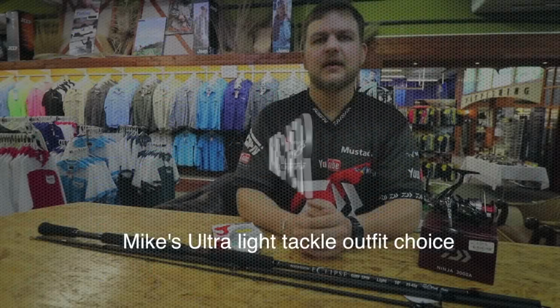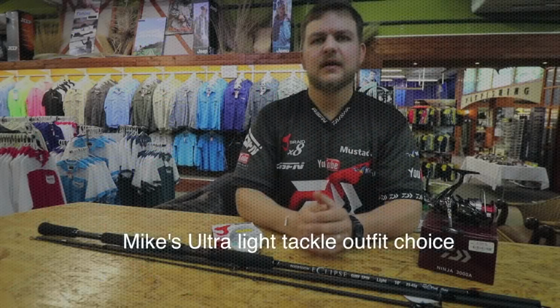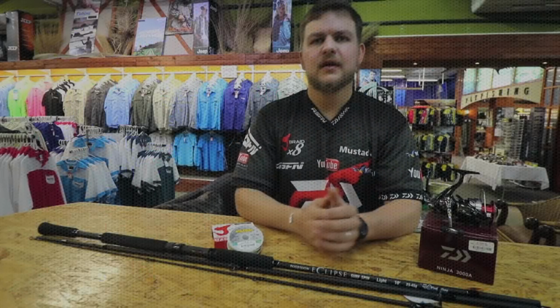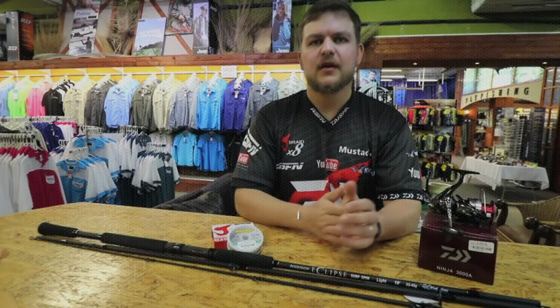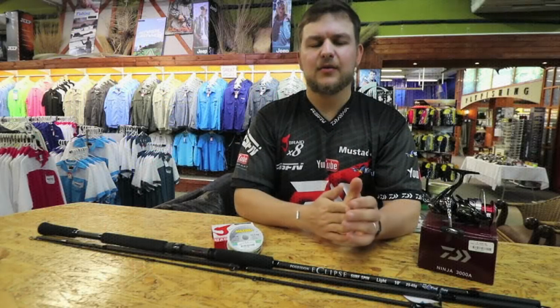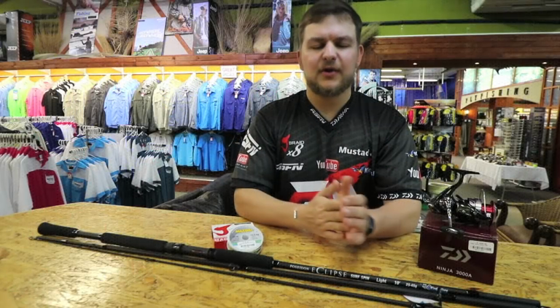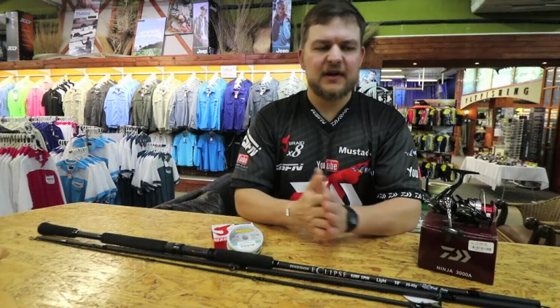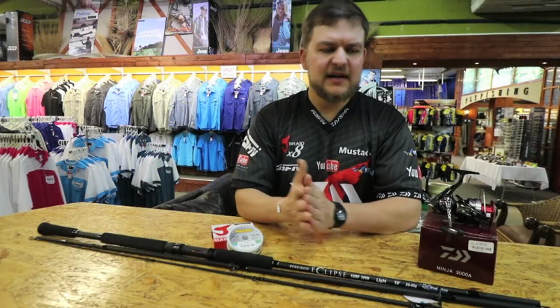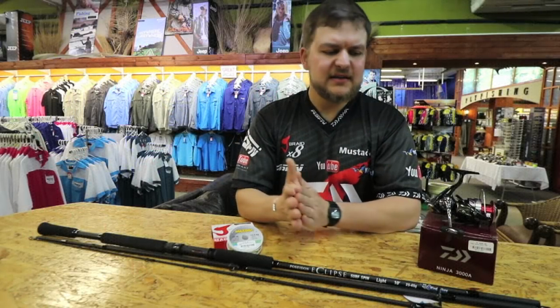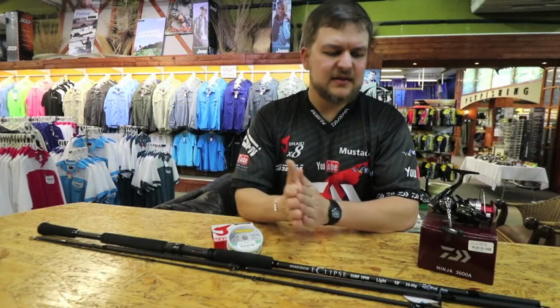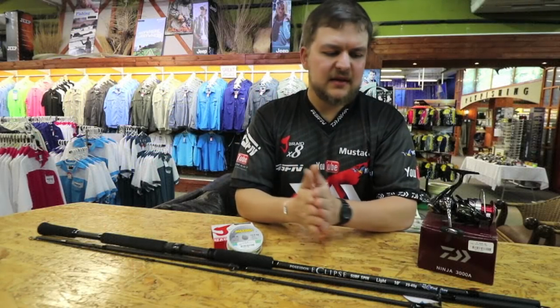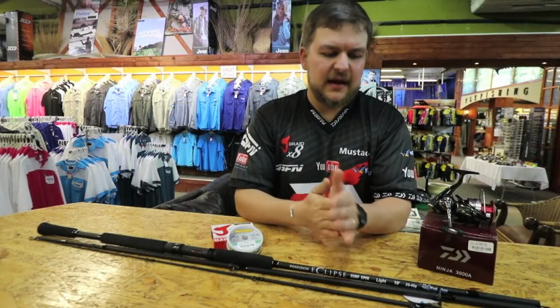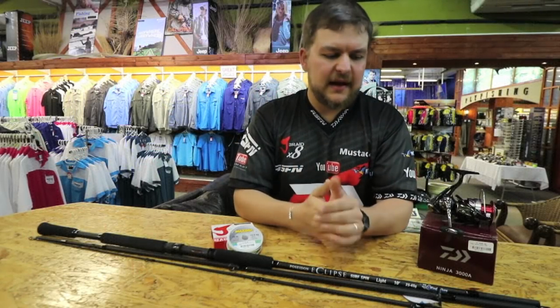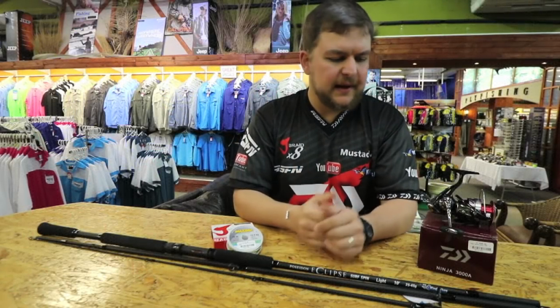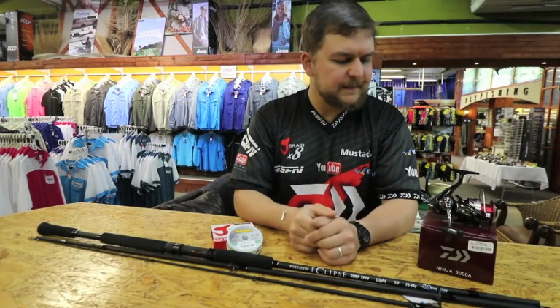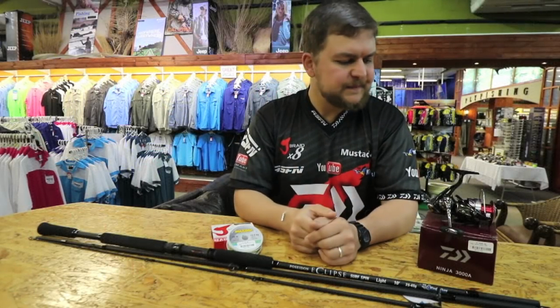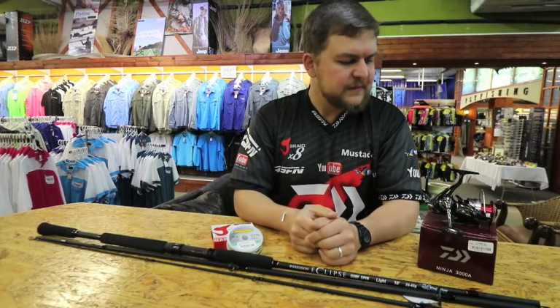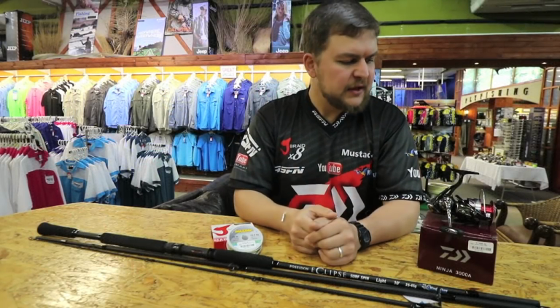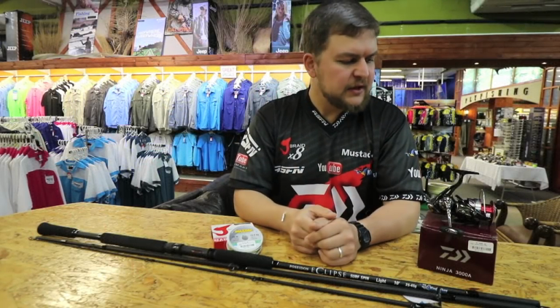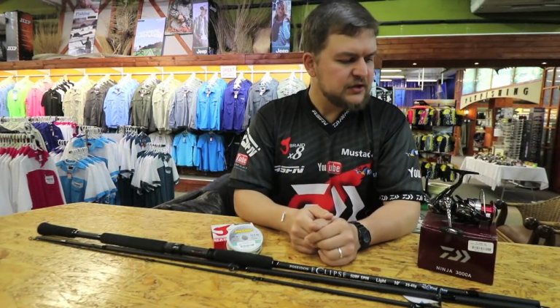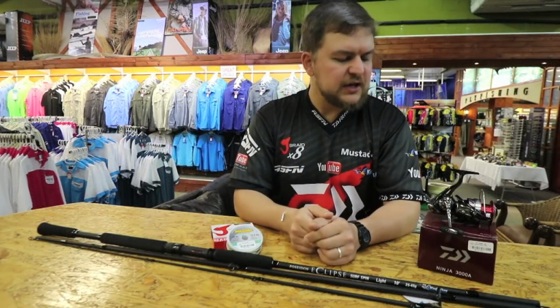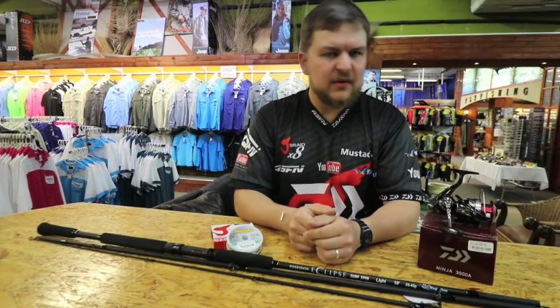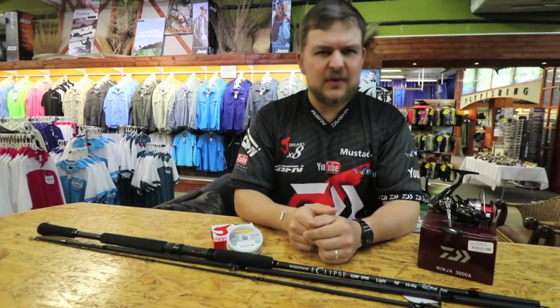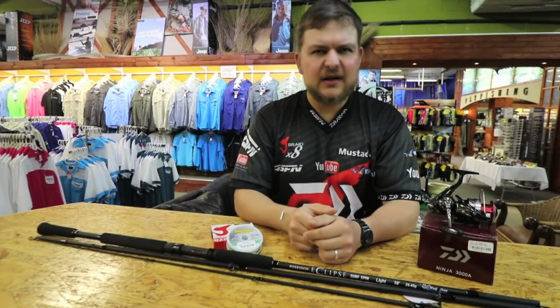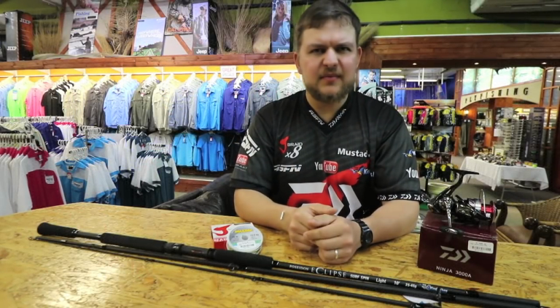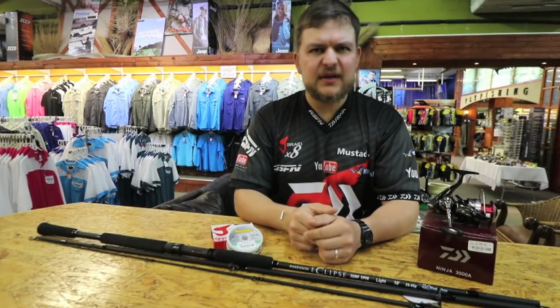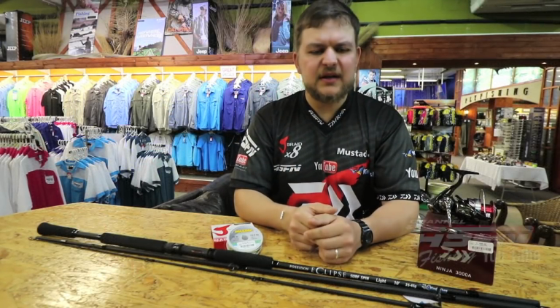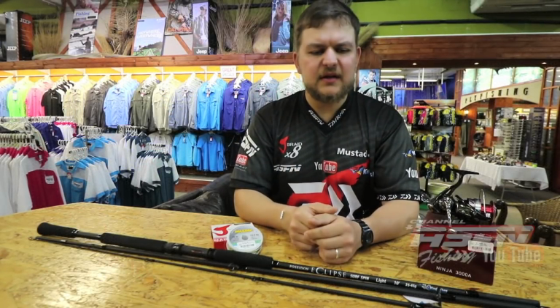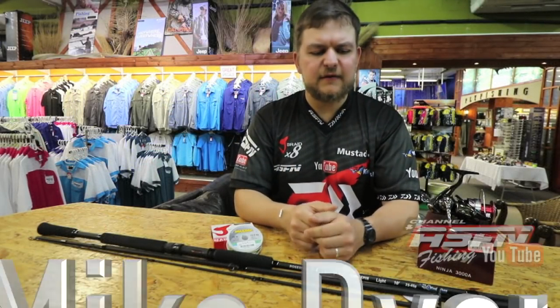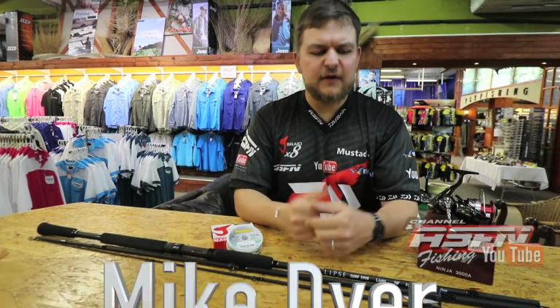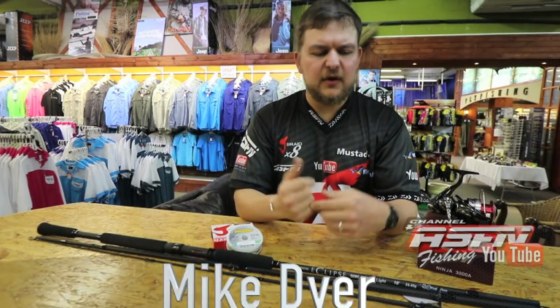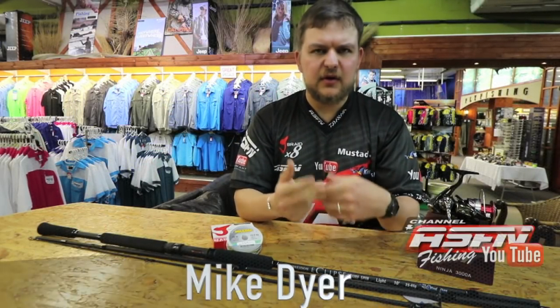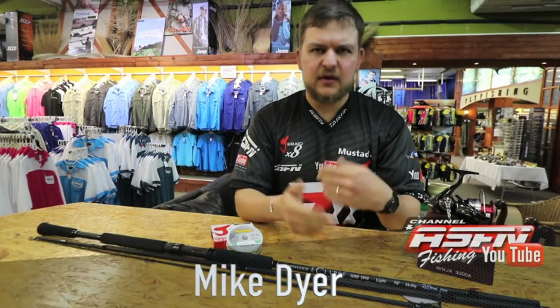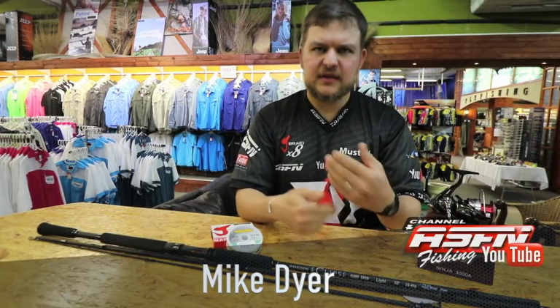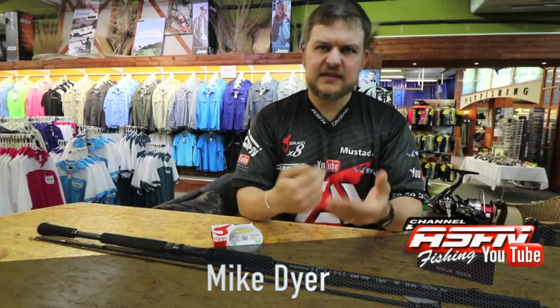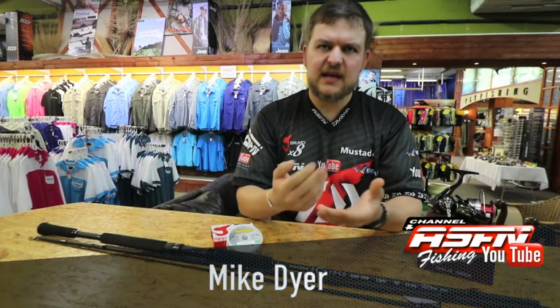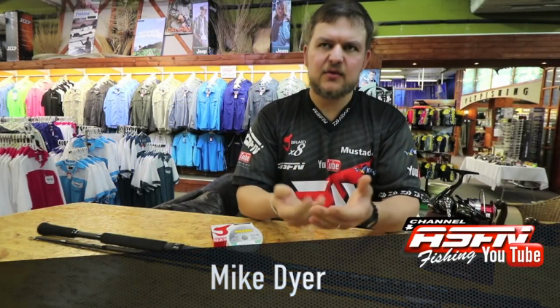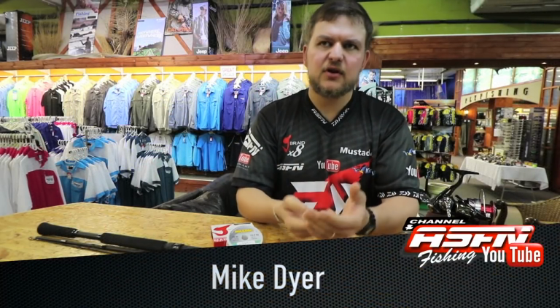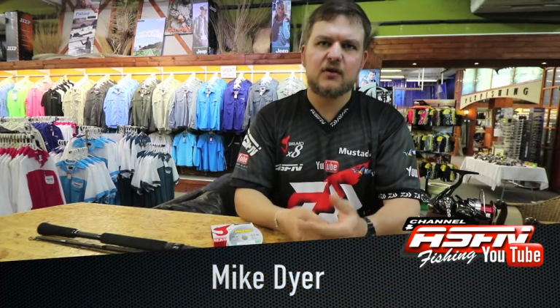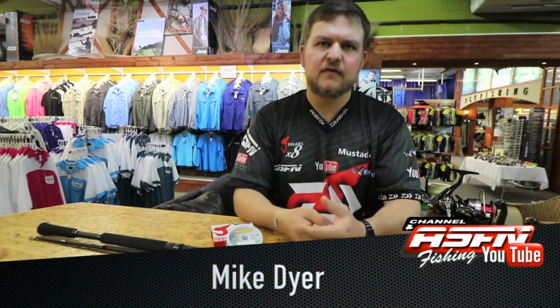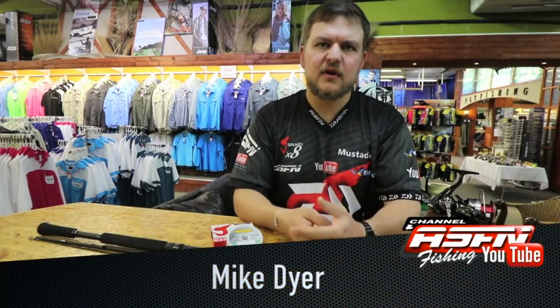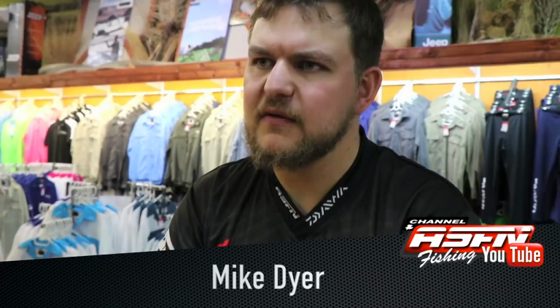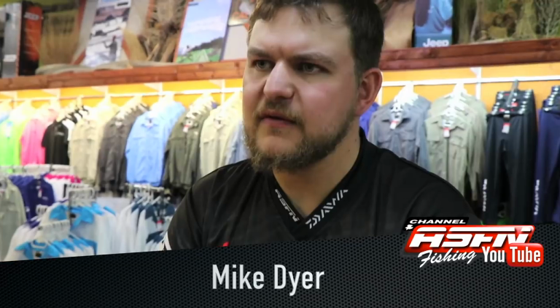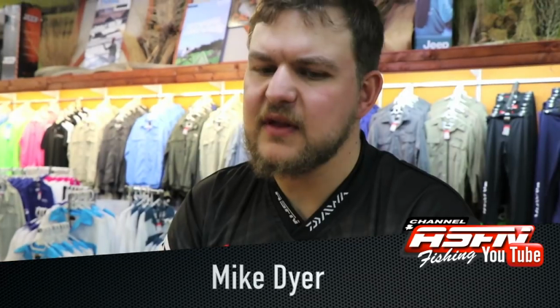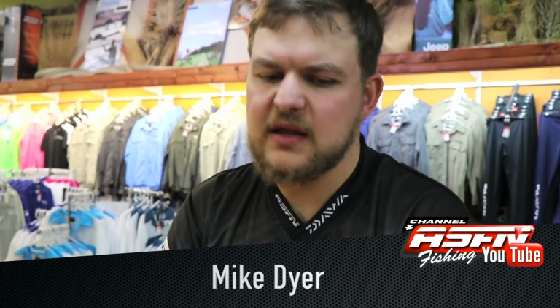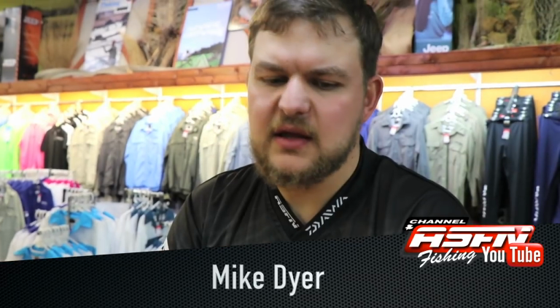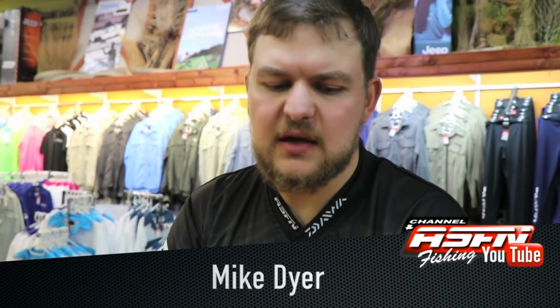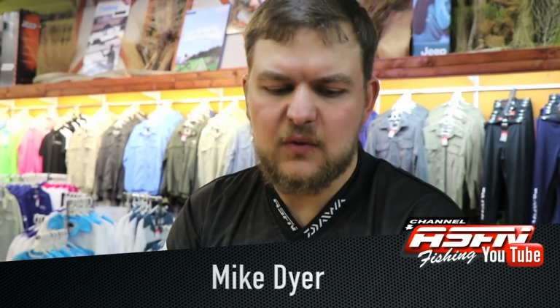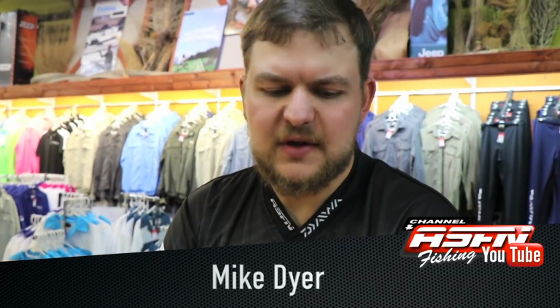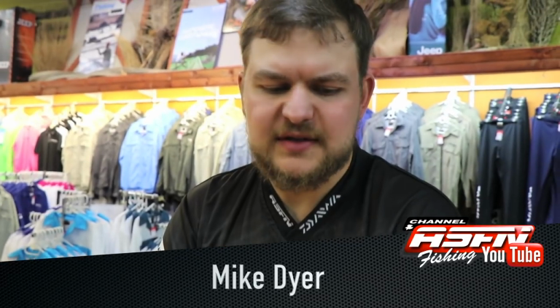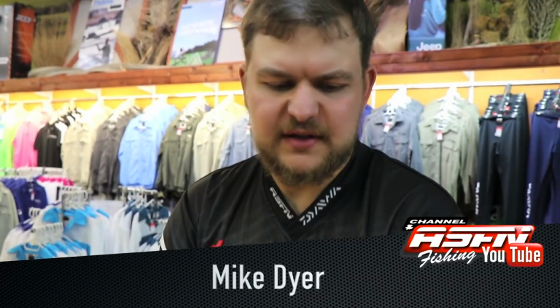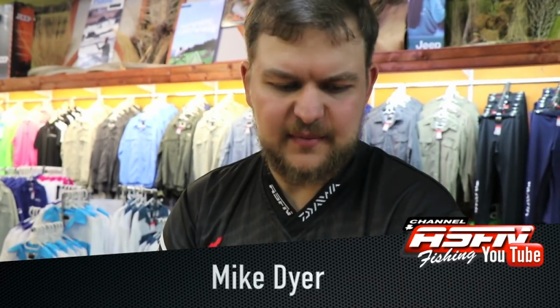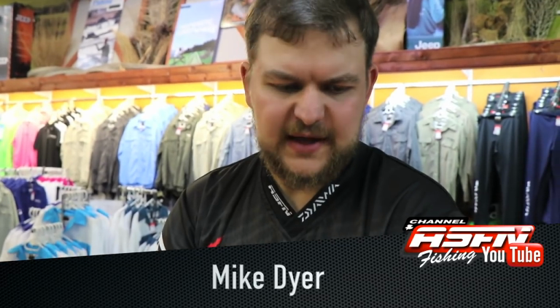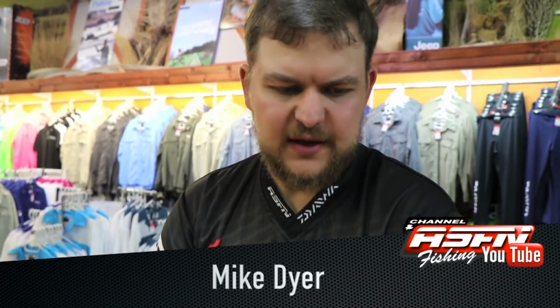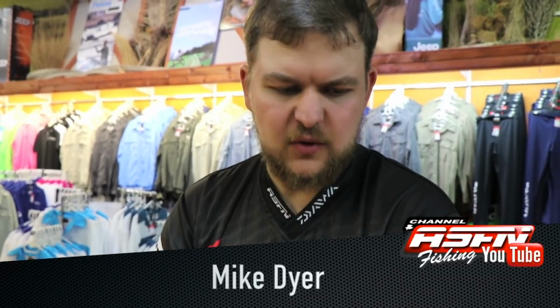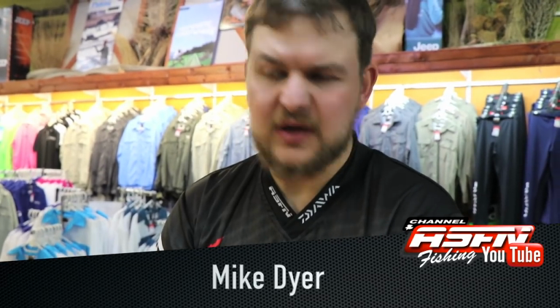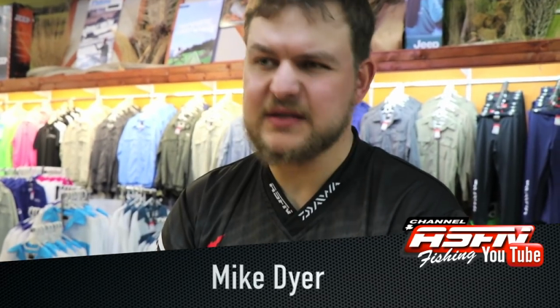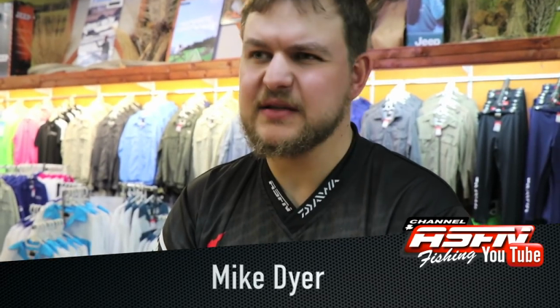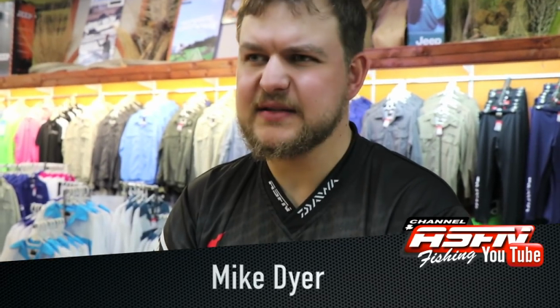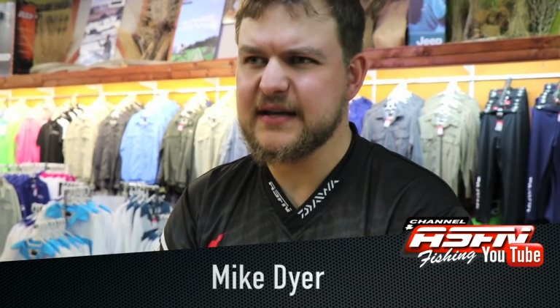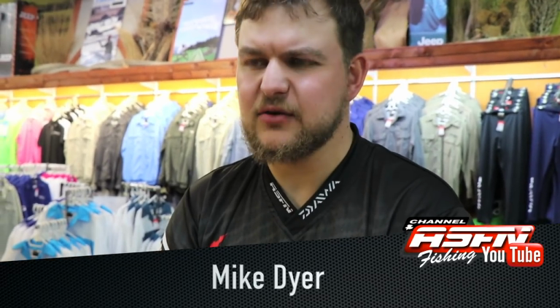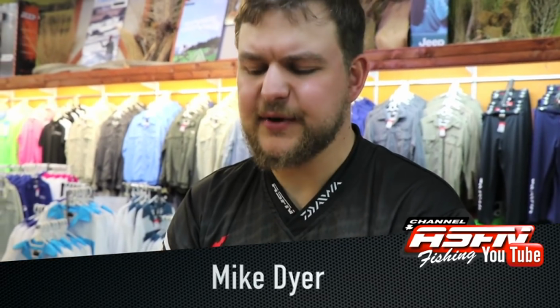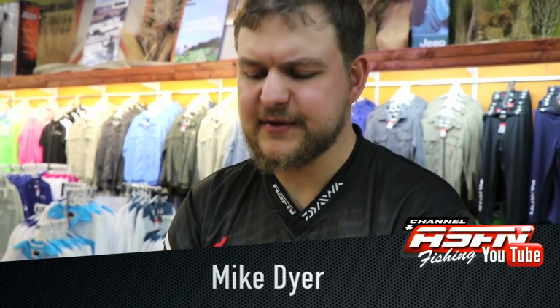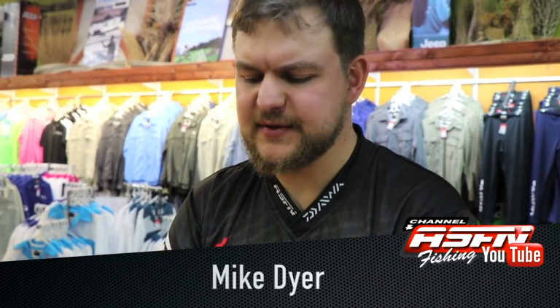Good morning guys! Today we're gonna be following on the same curve of the what's in the bag or what's in the tackle box.